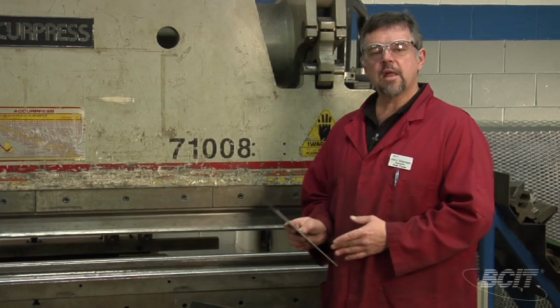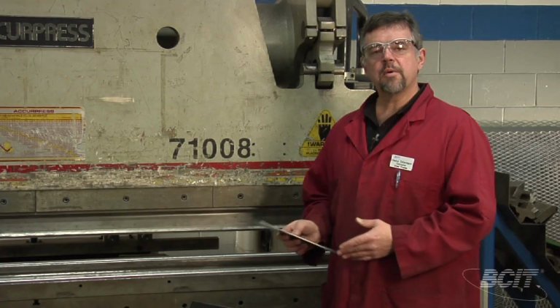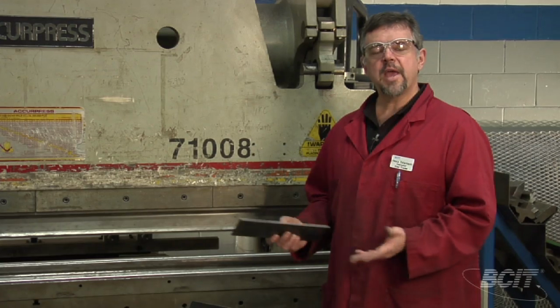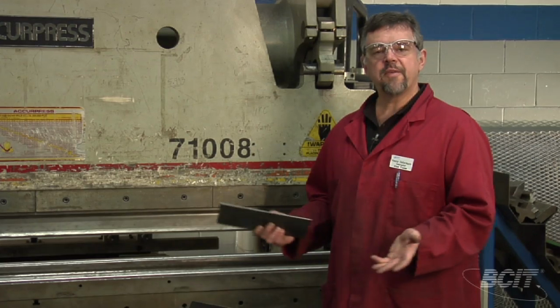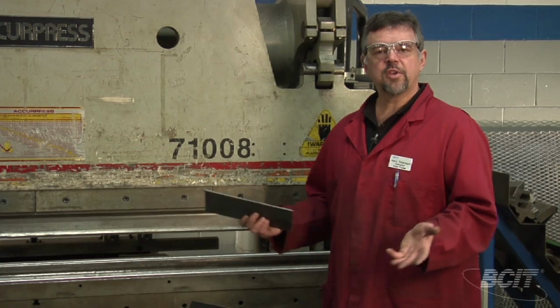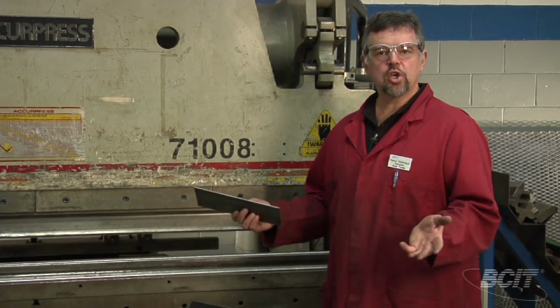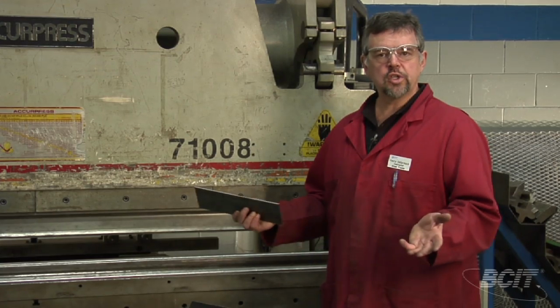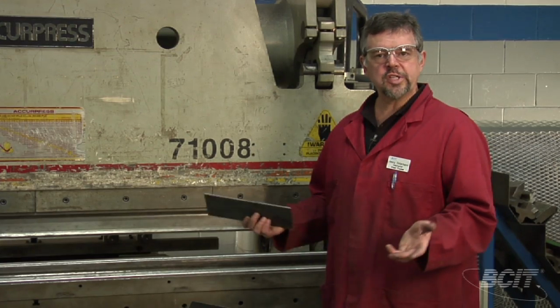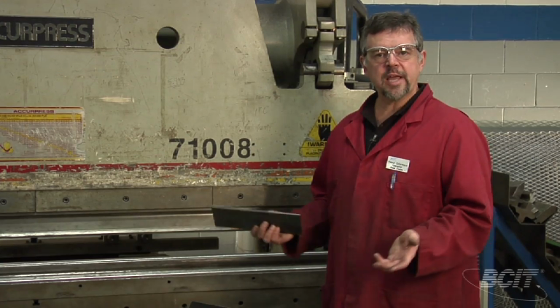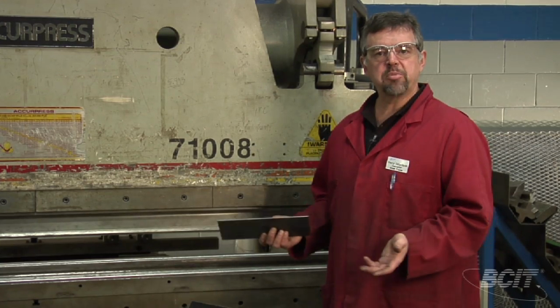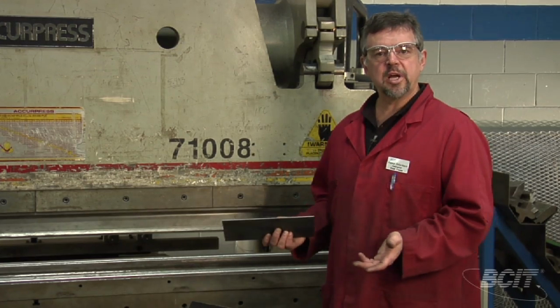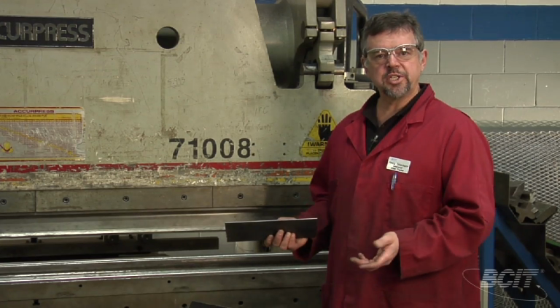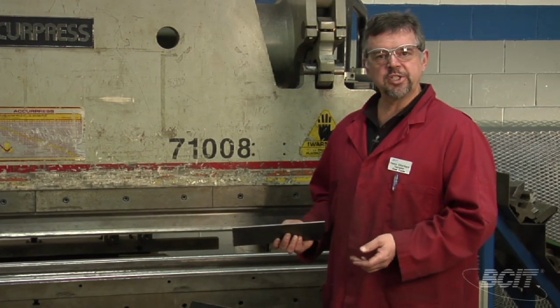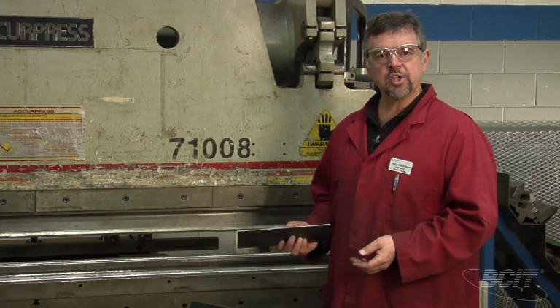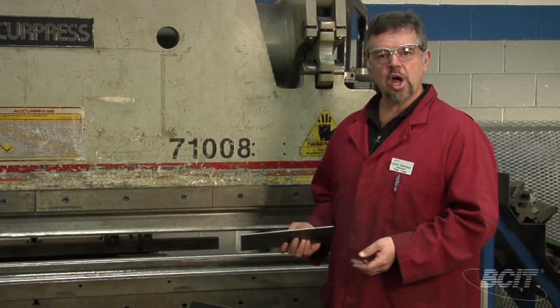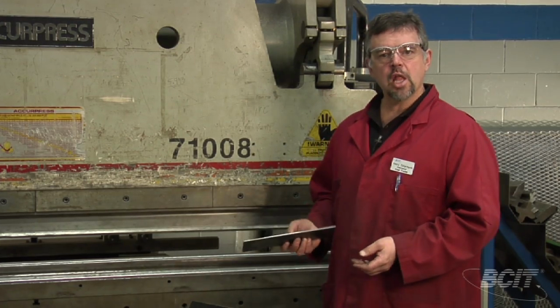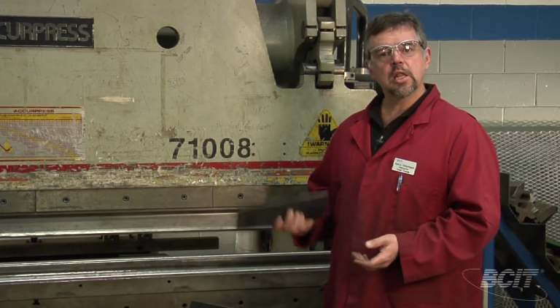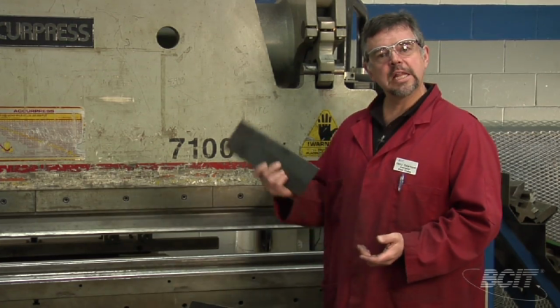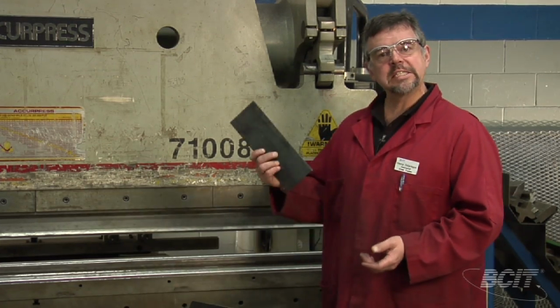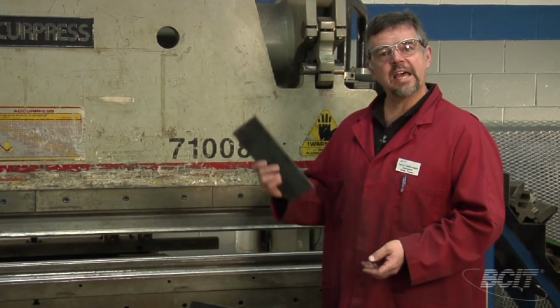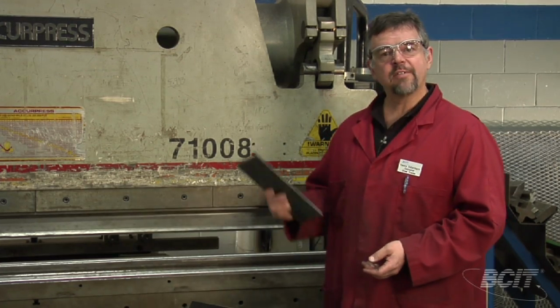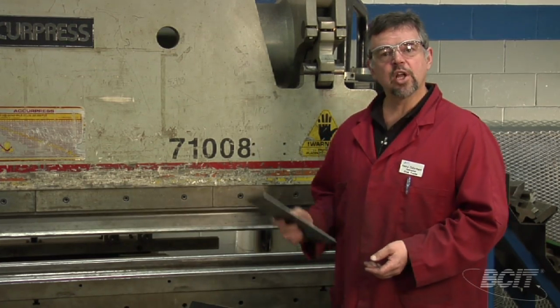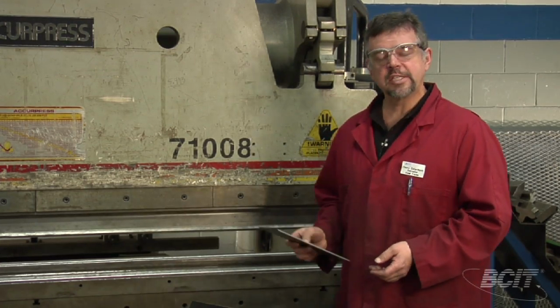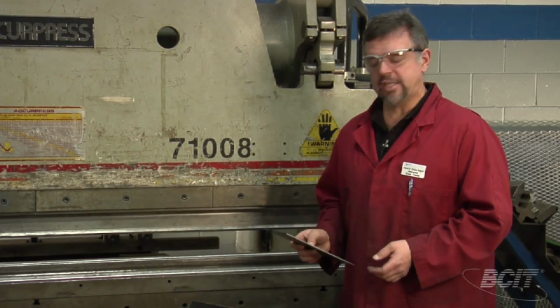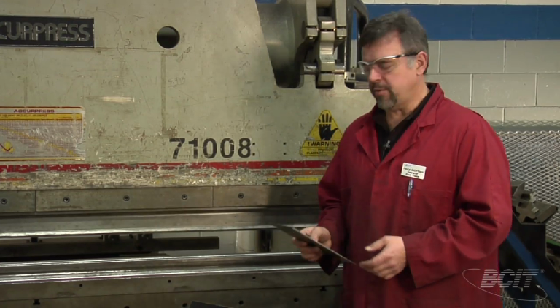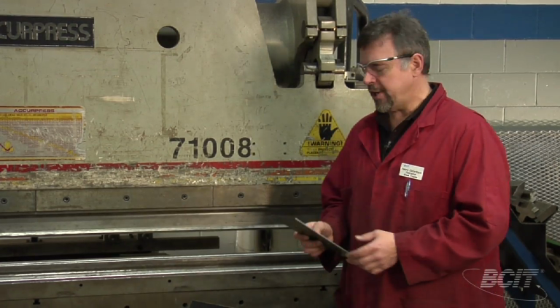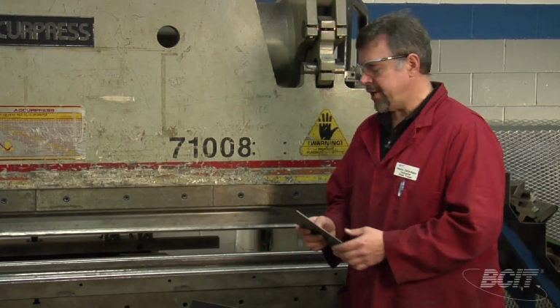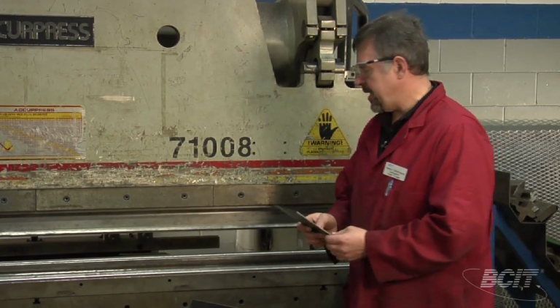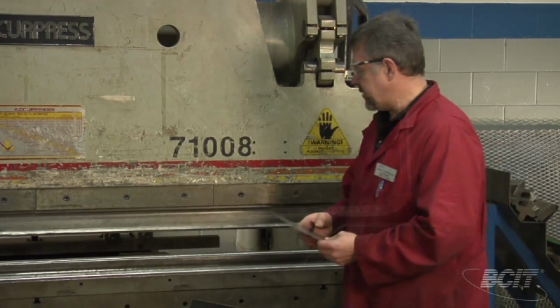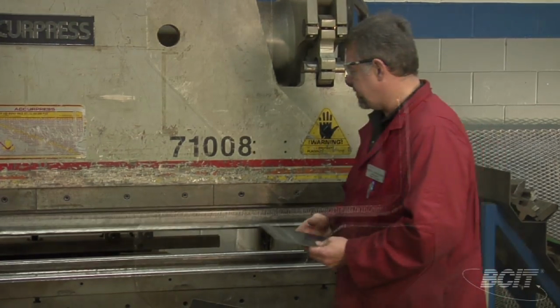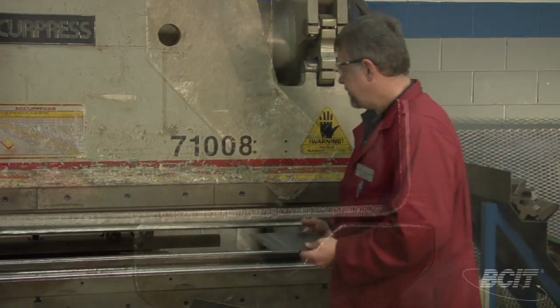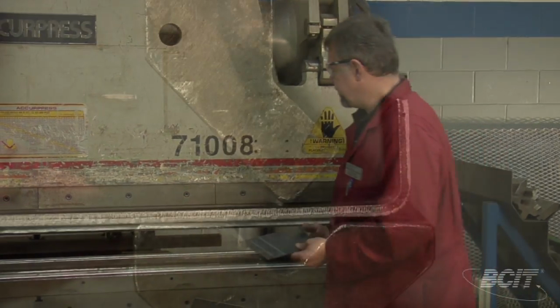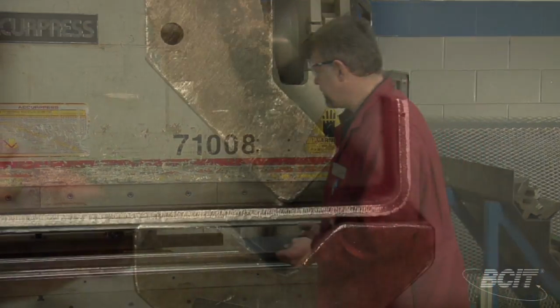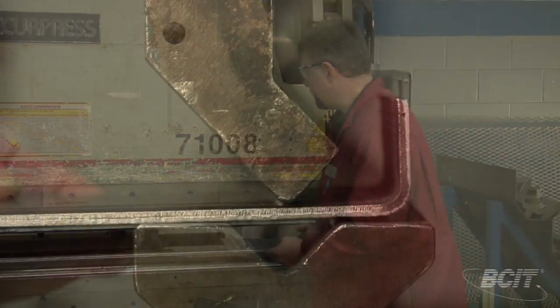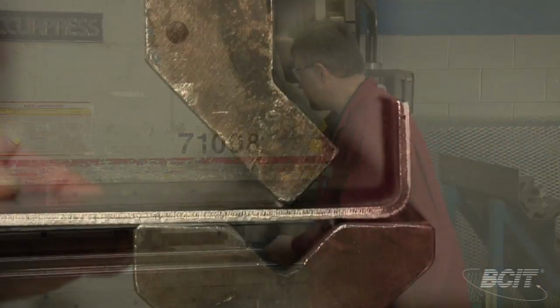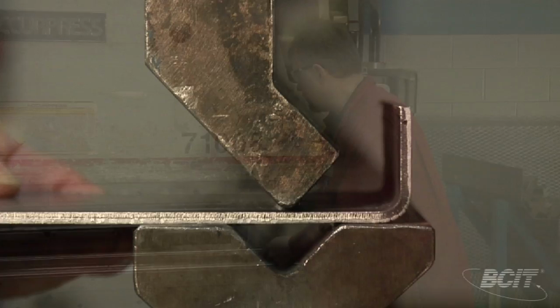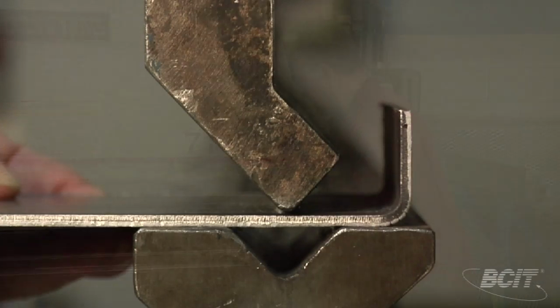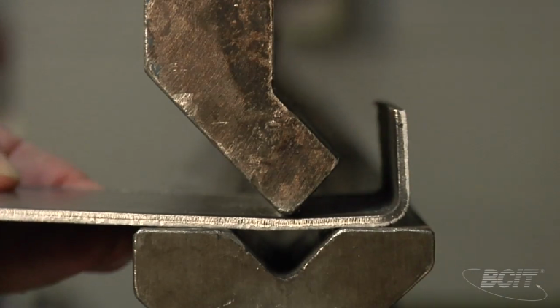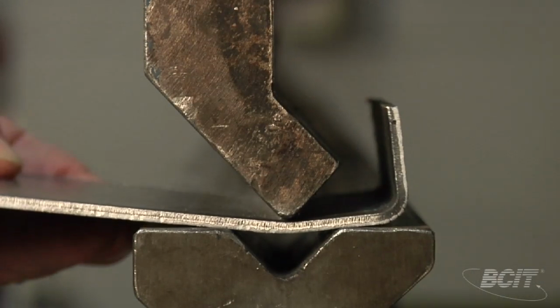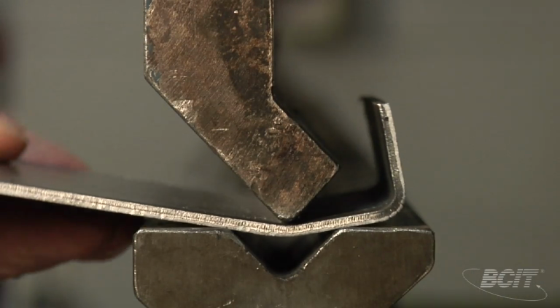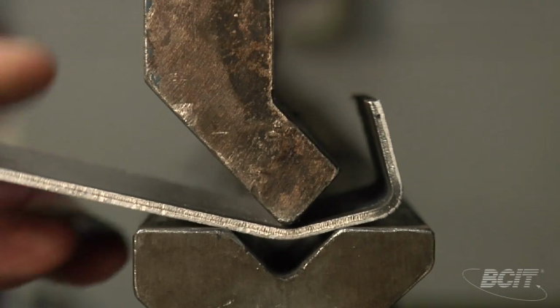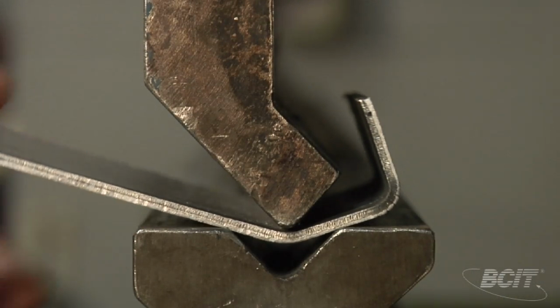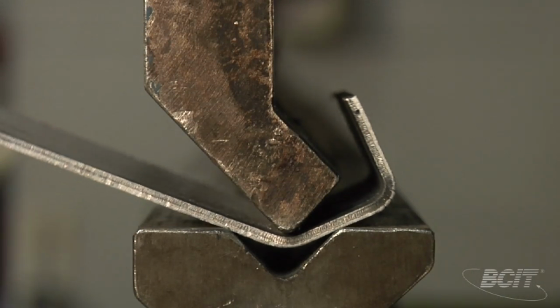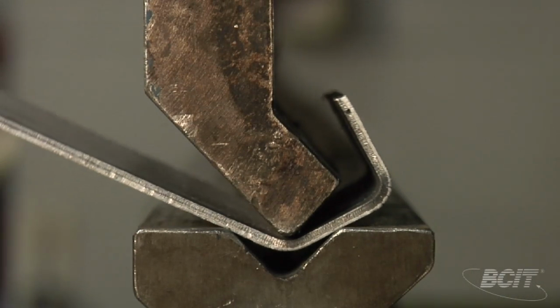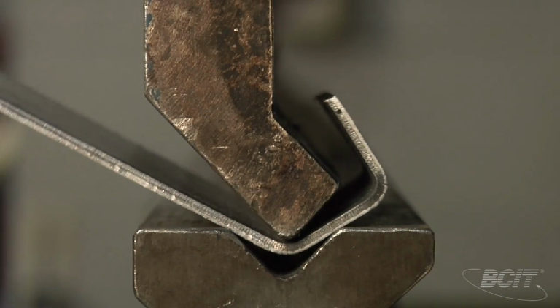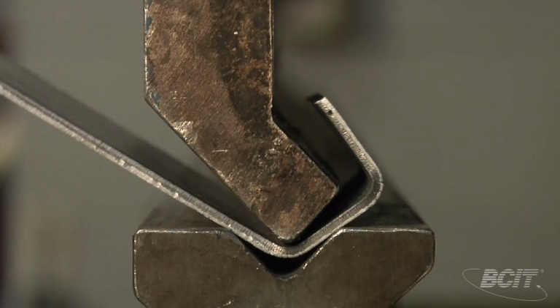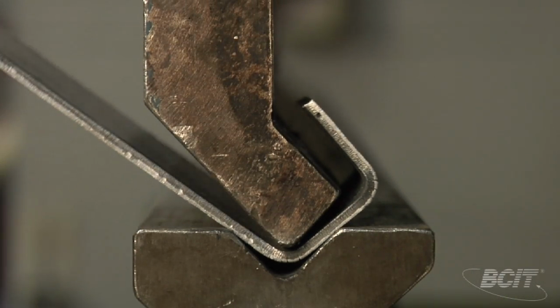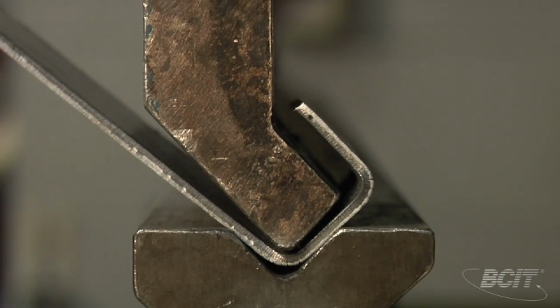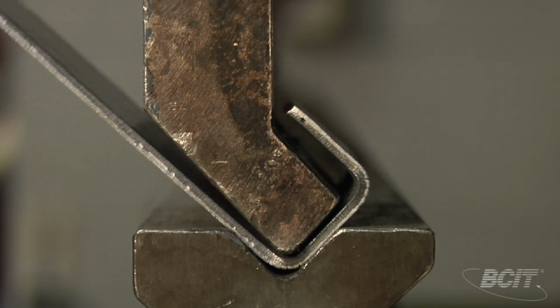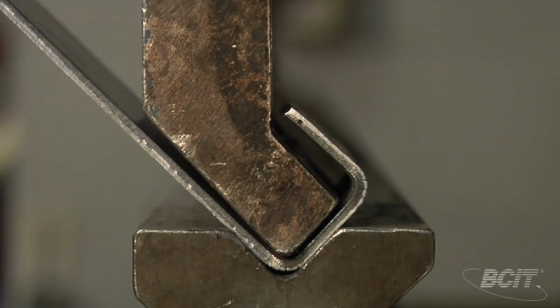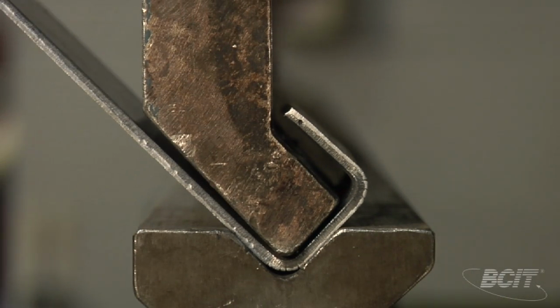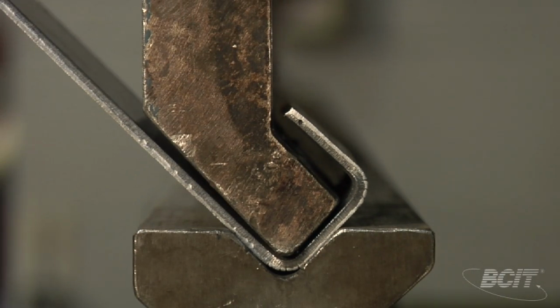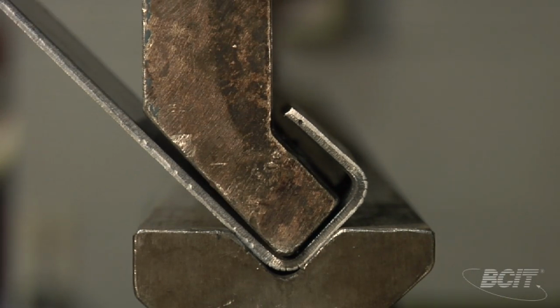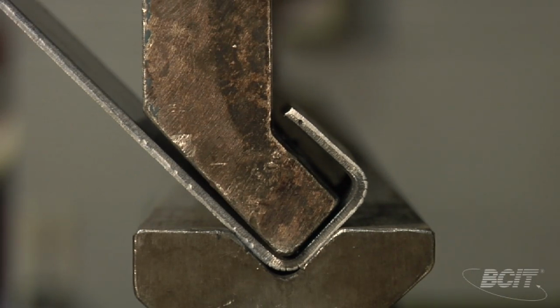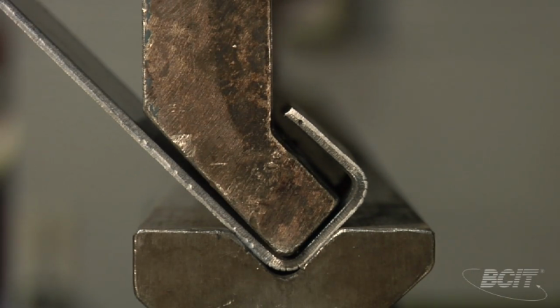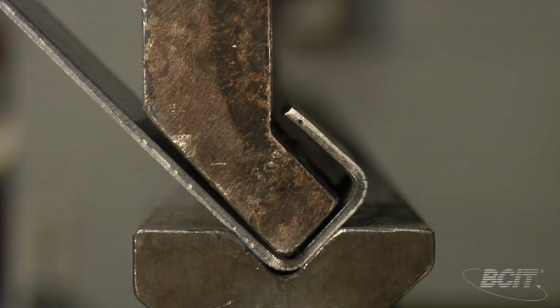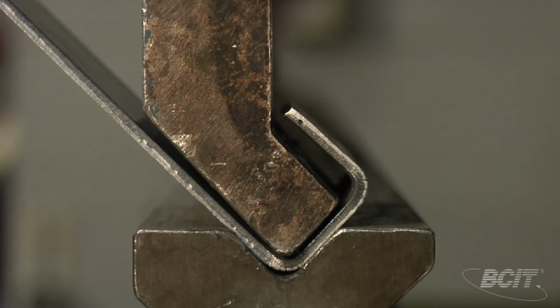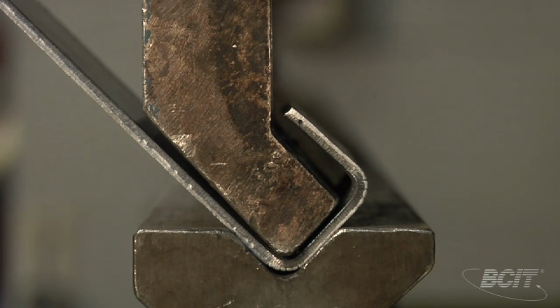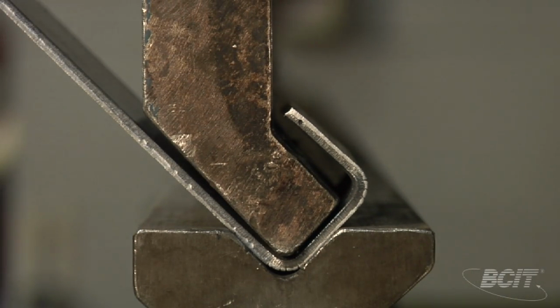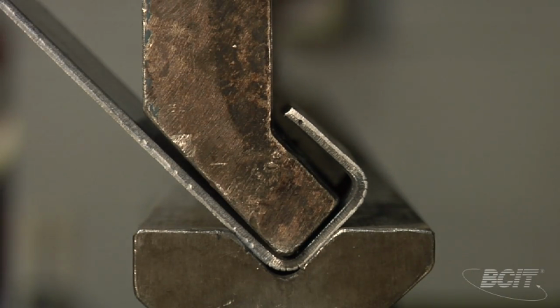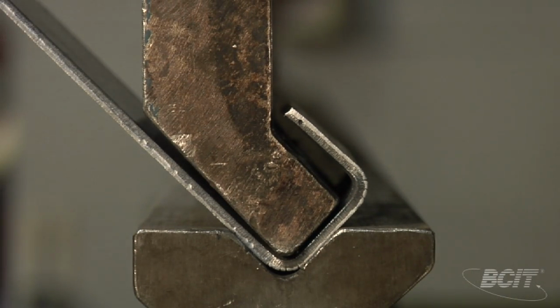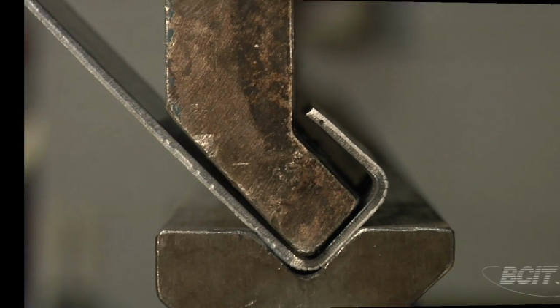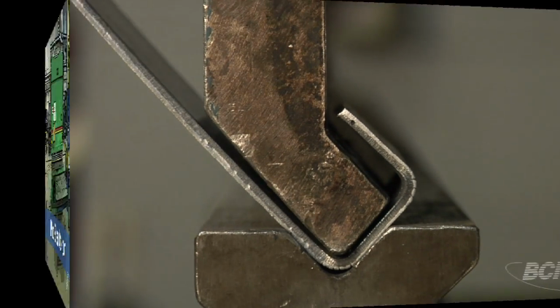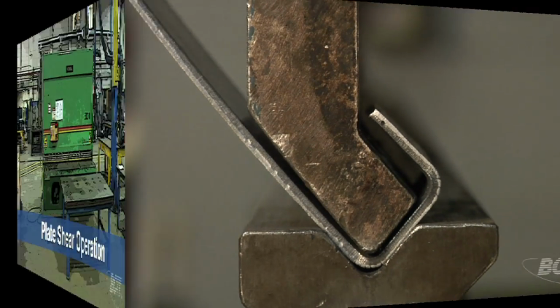Now that we have the gooseneck punch installed, let's have a look and see what it does. There — we've completed the 90 degree bend.